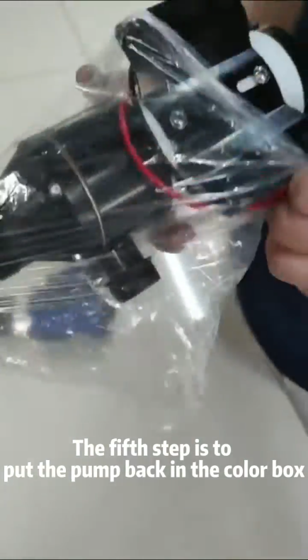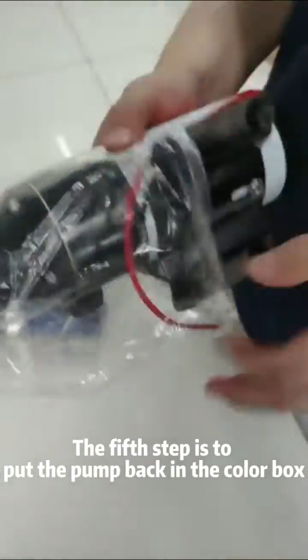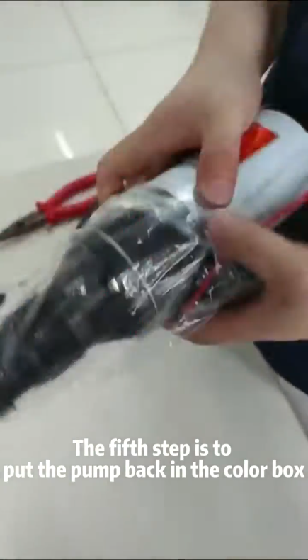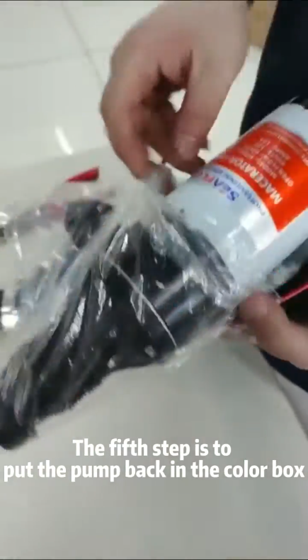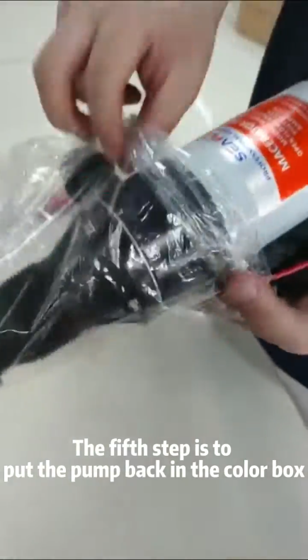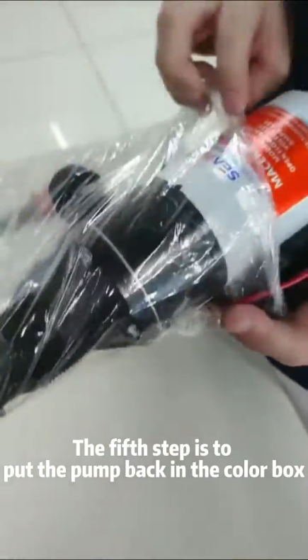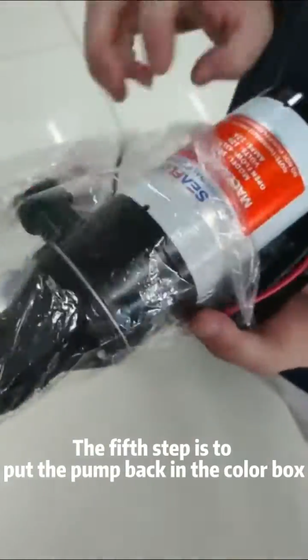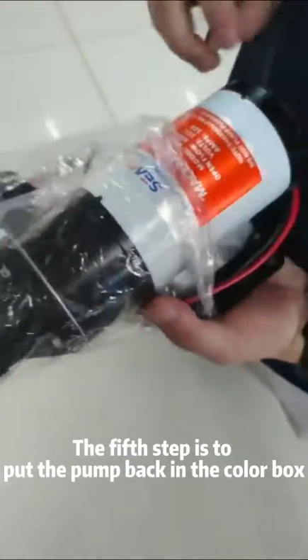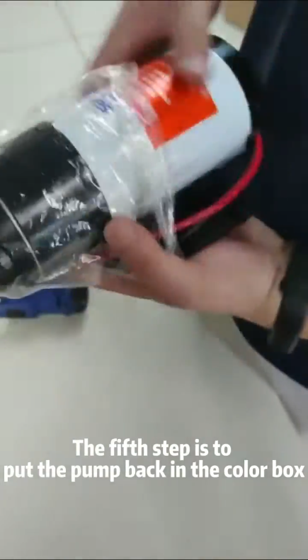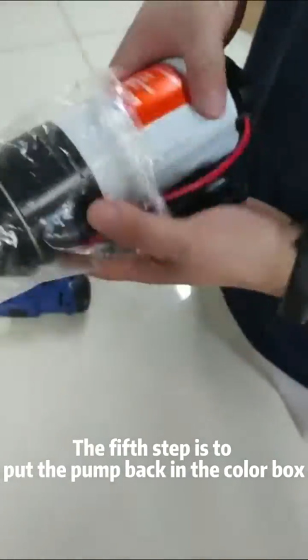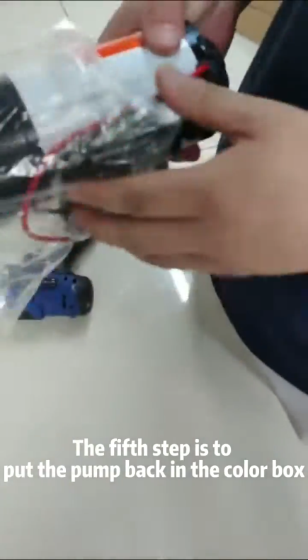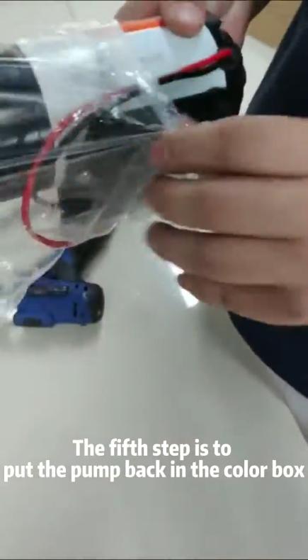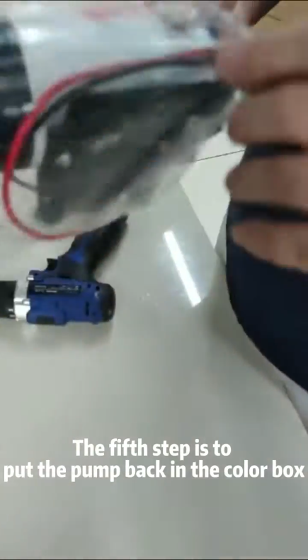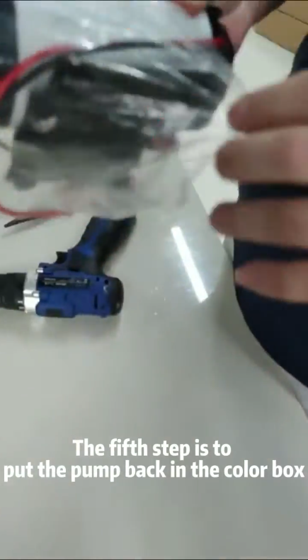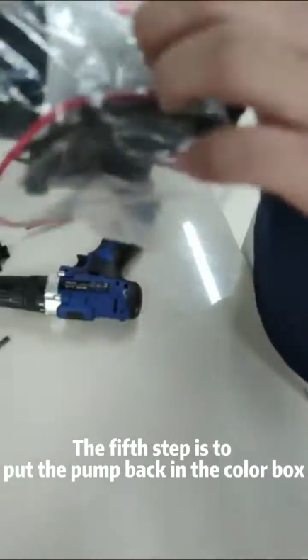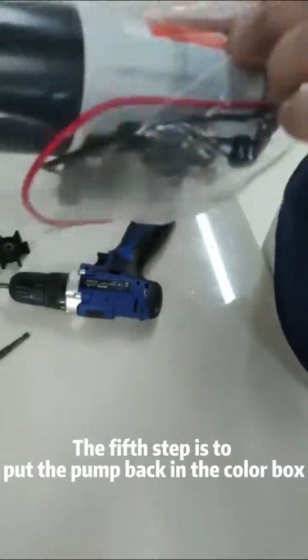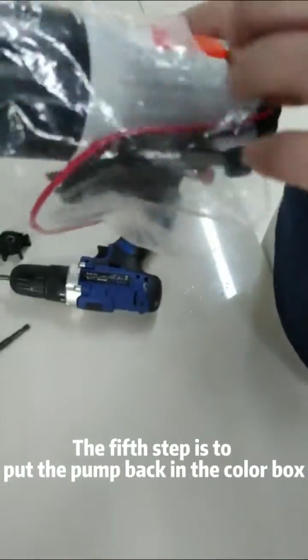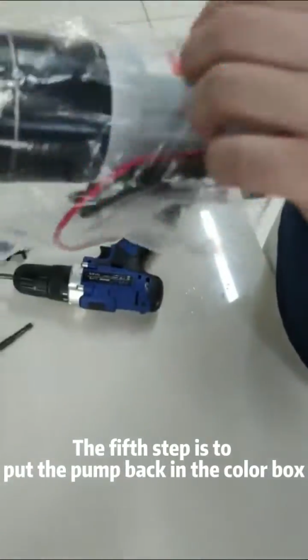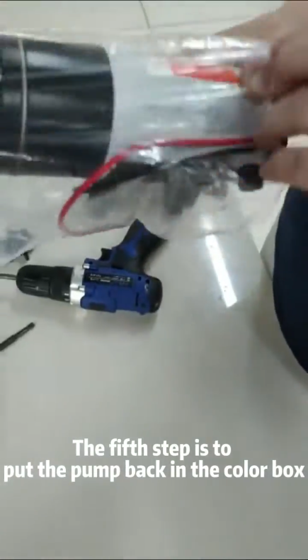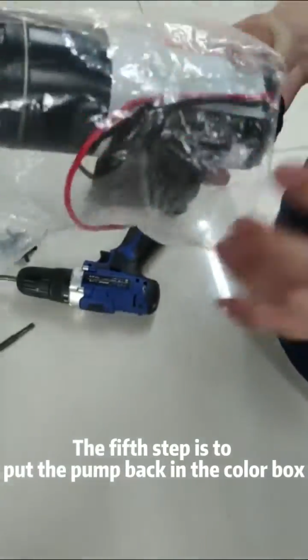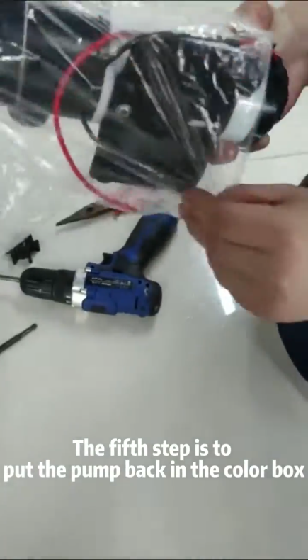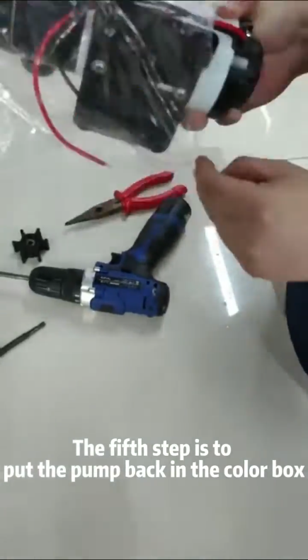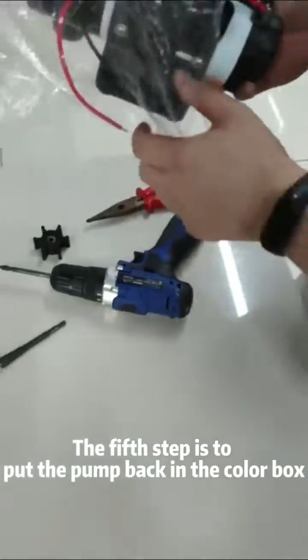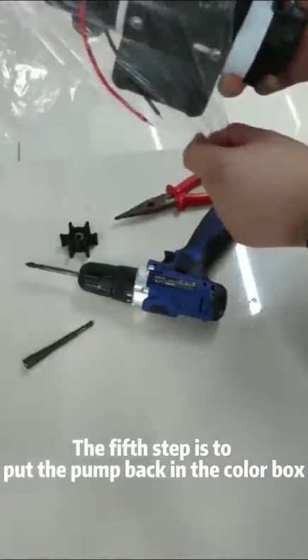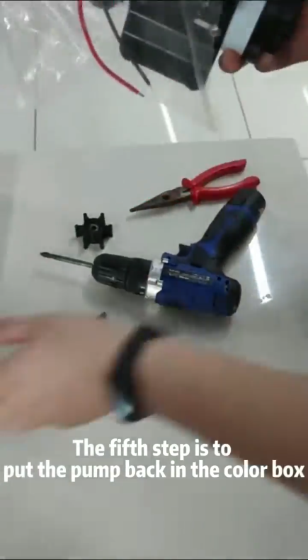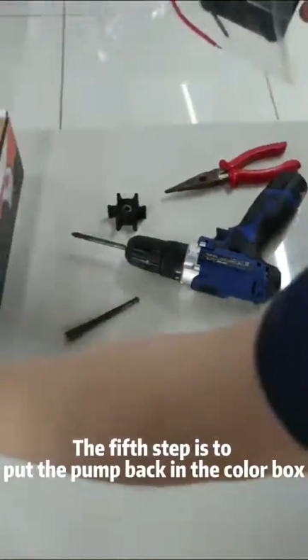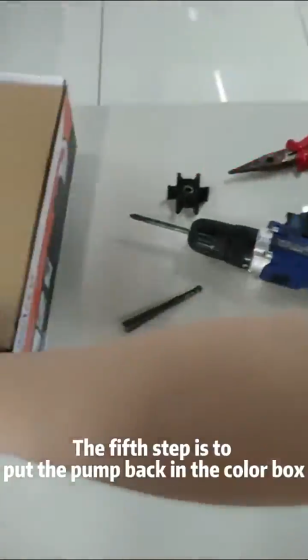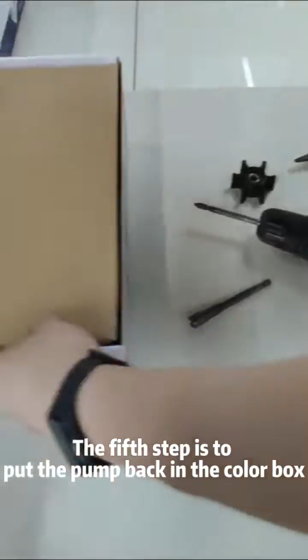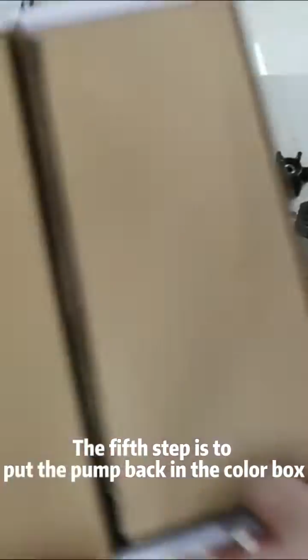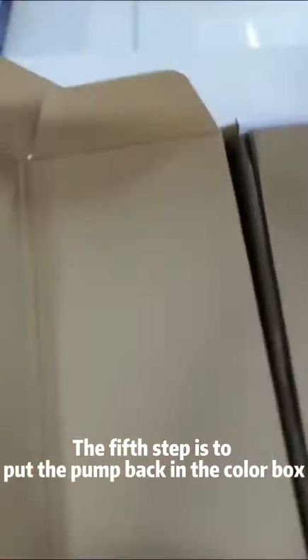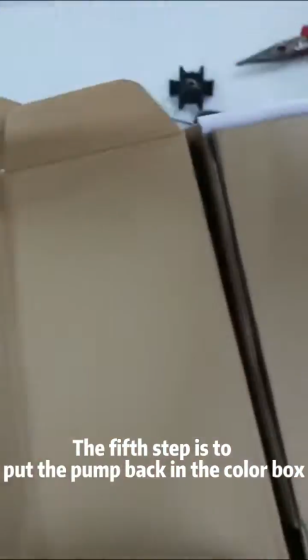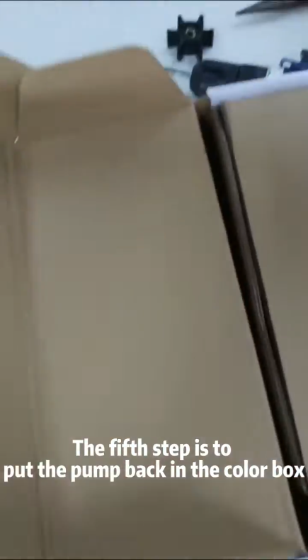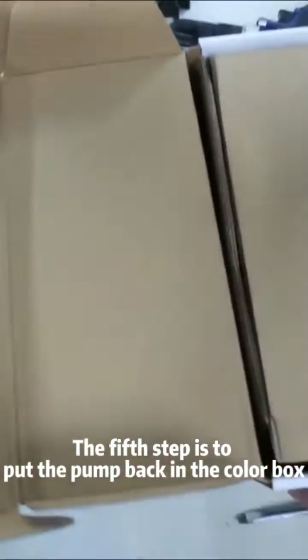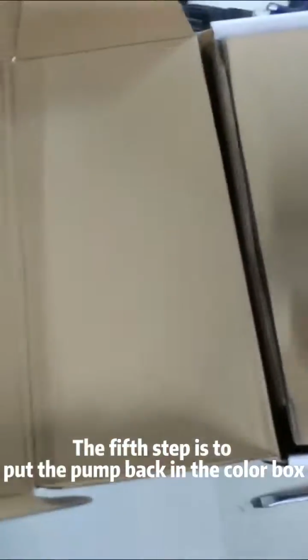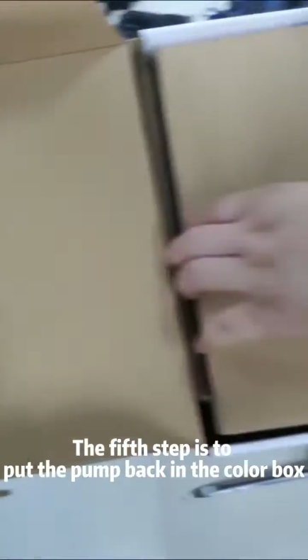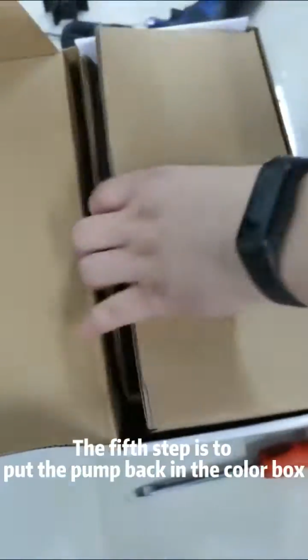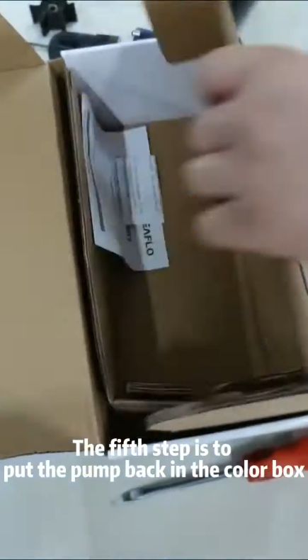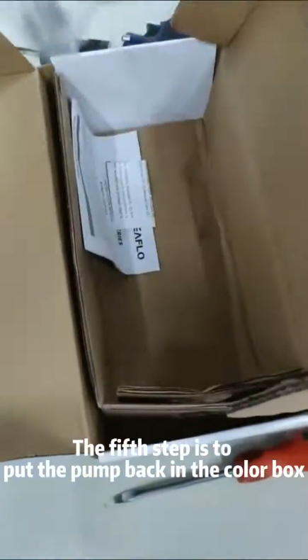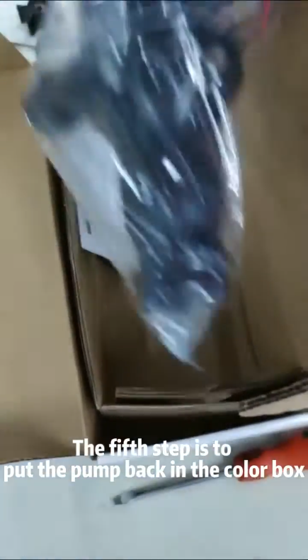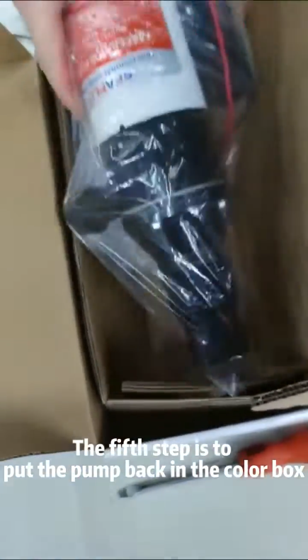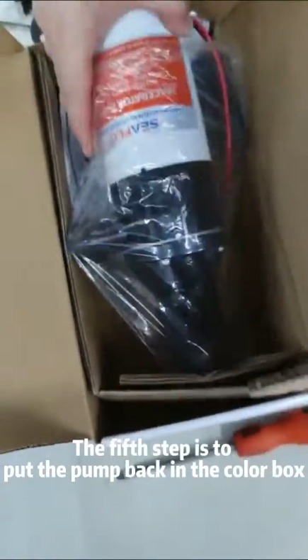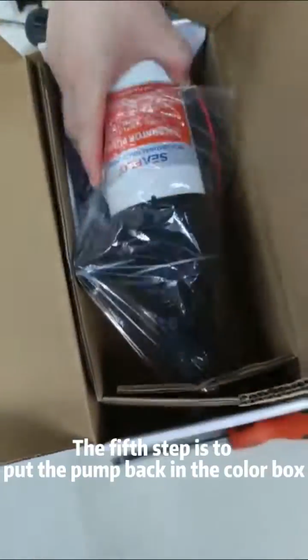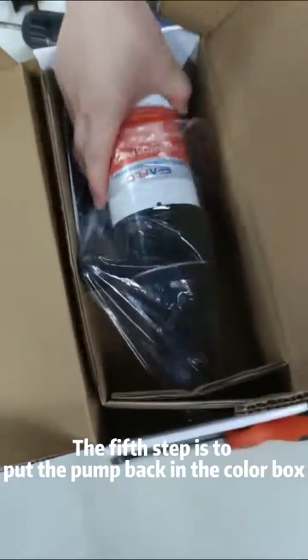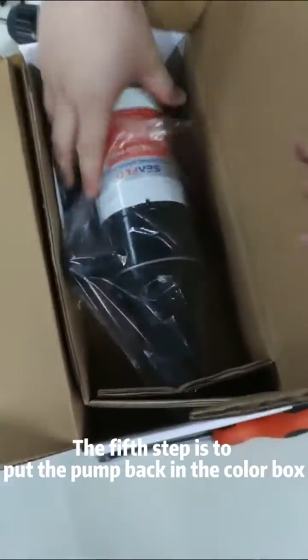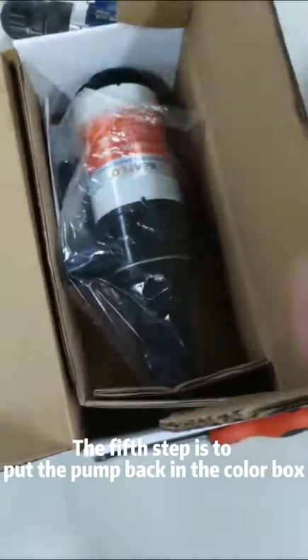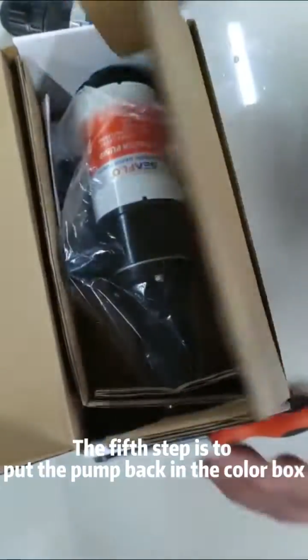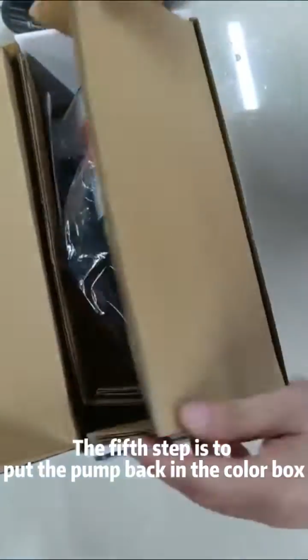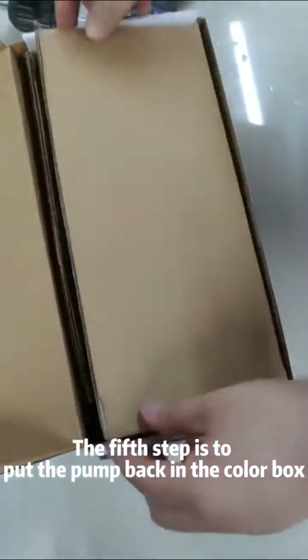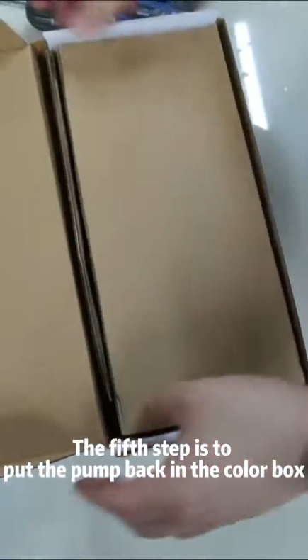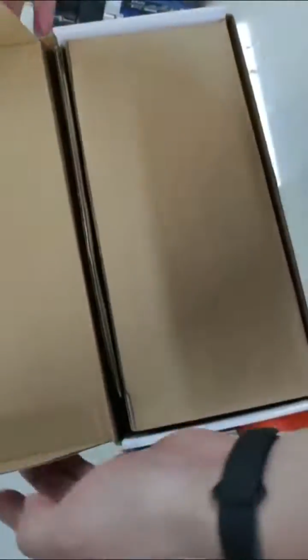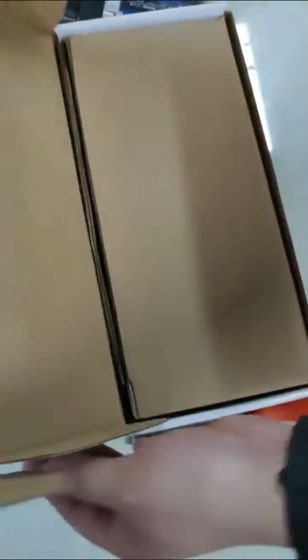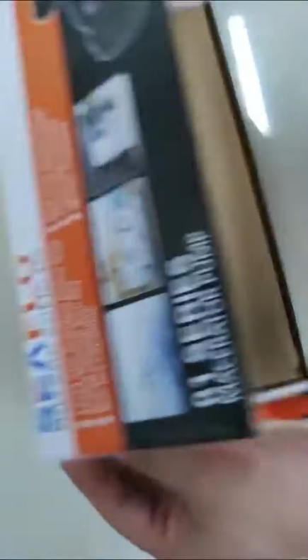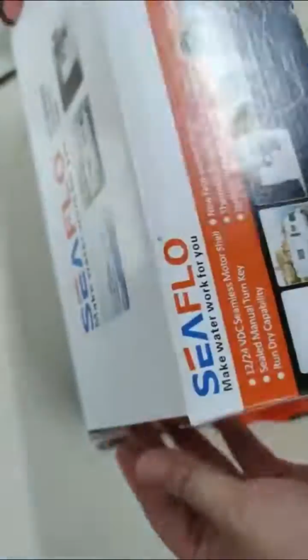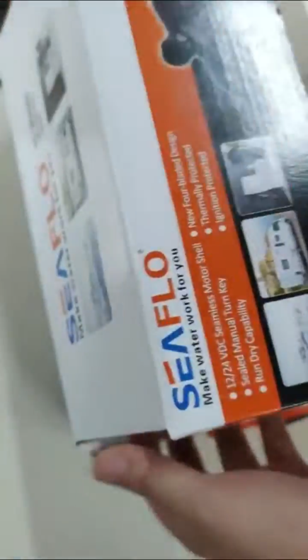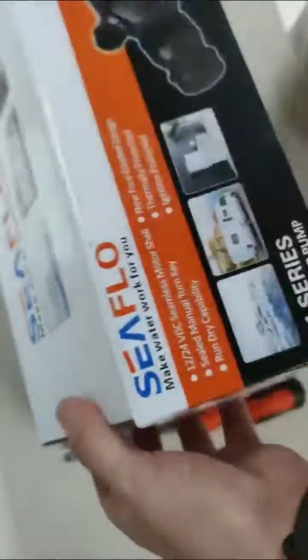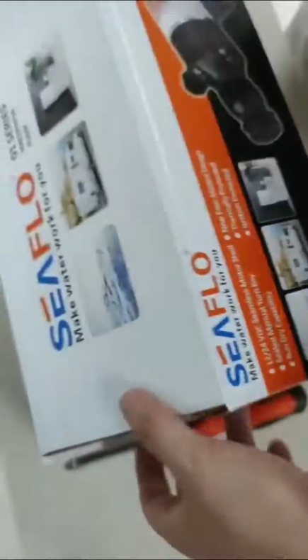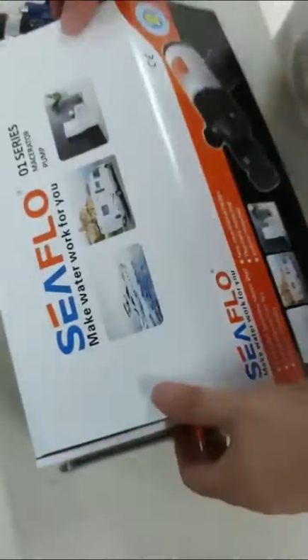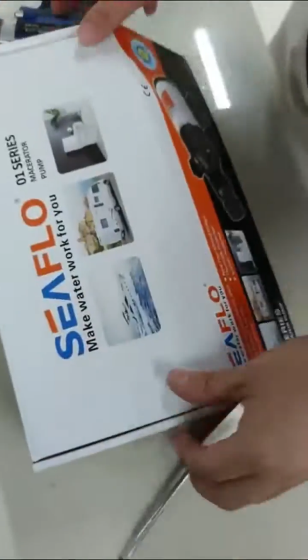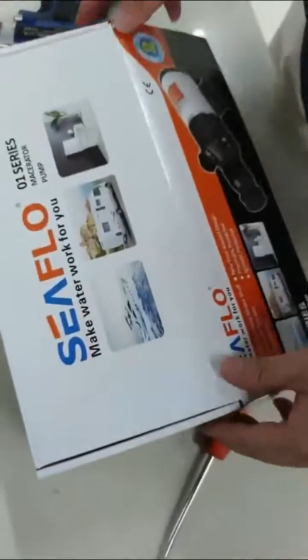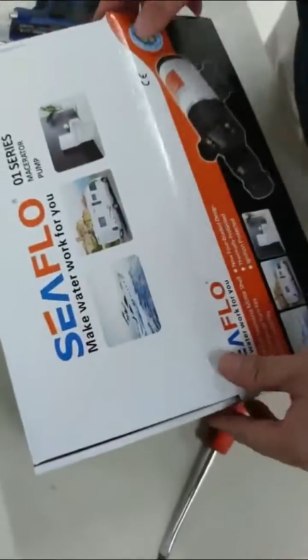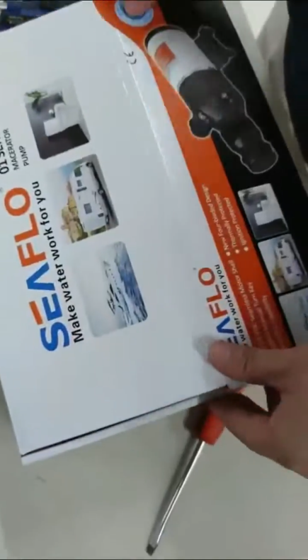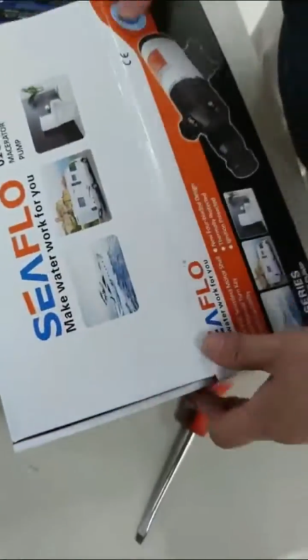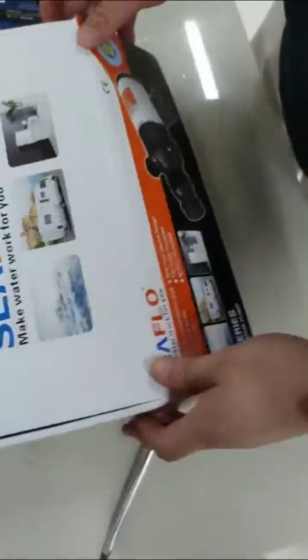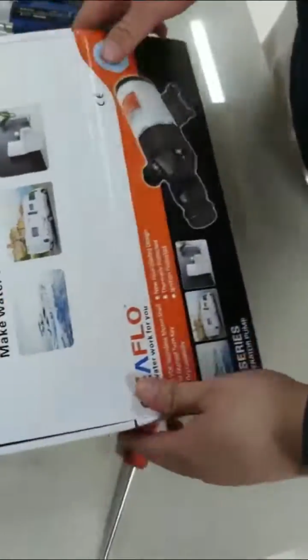The fifth step is to put the pump back in the box.